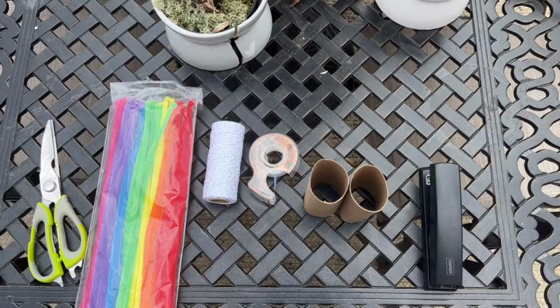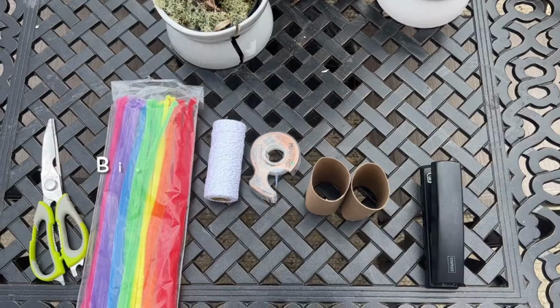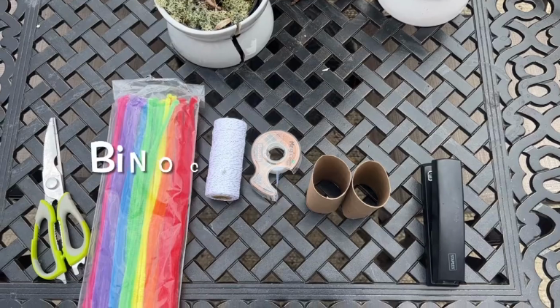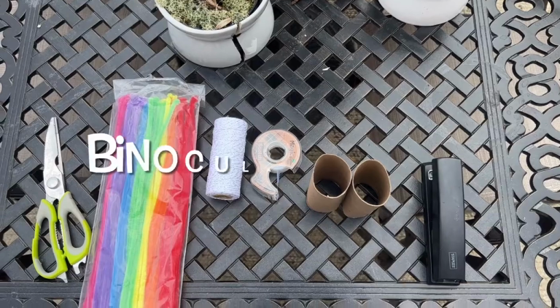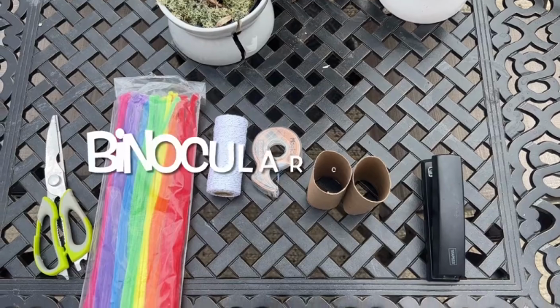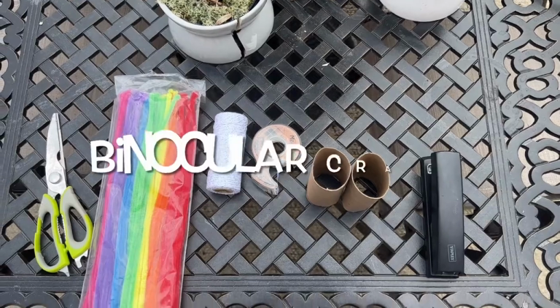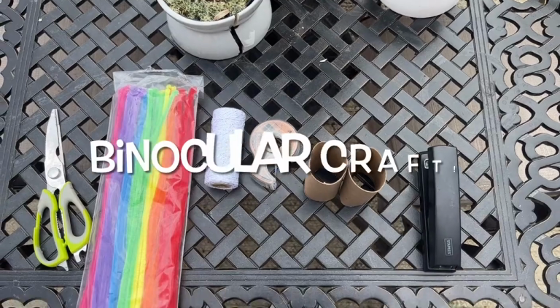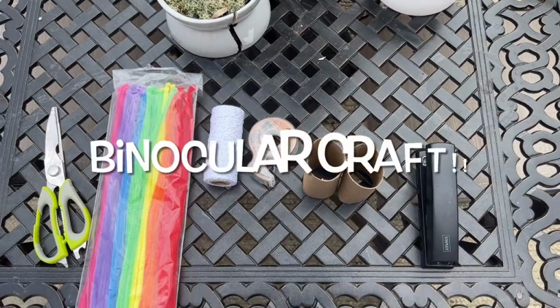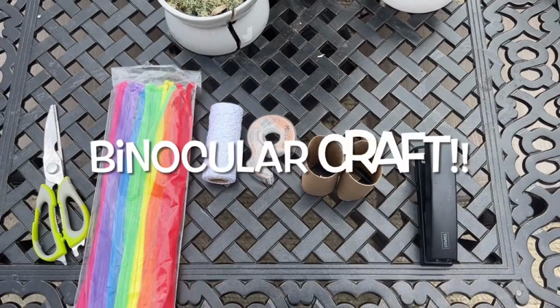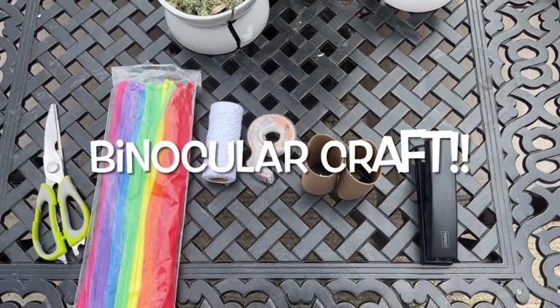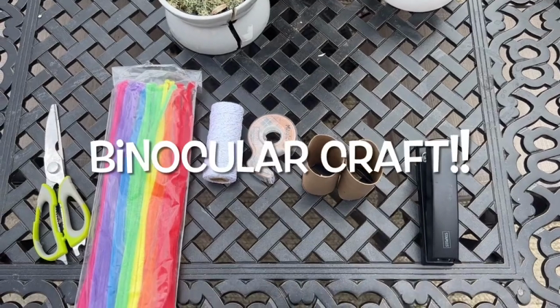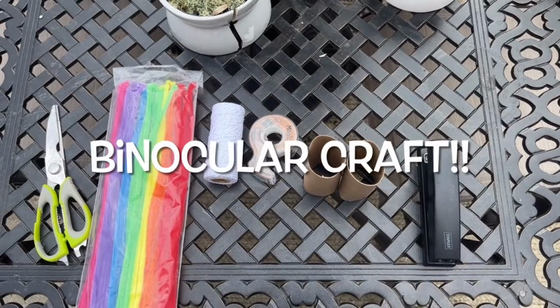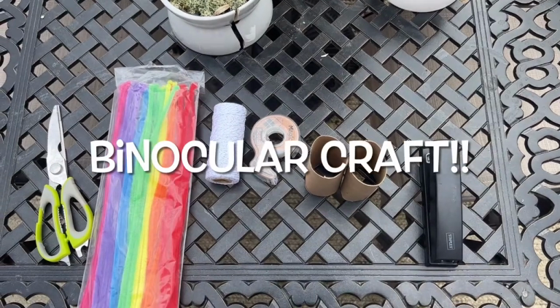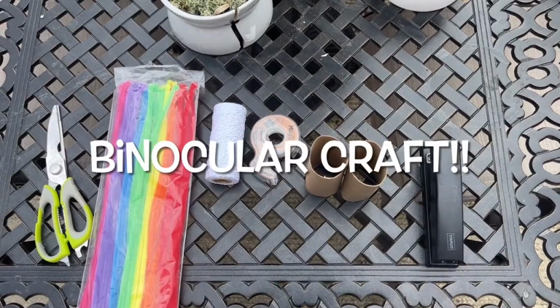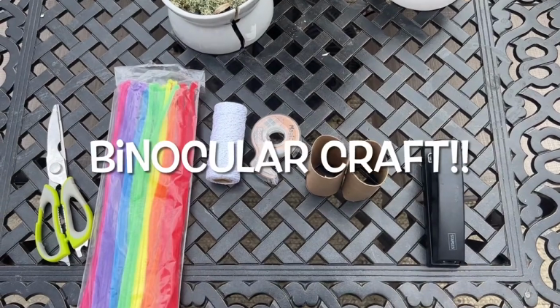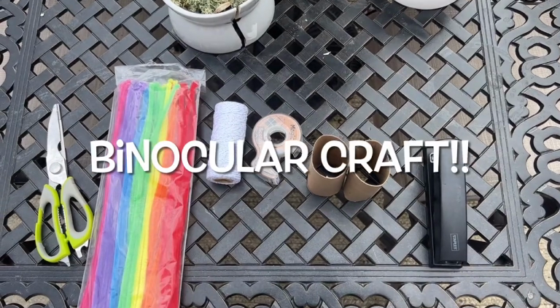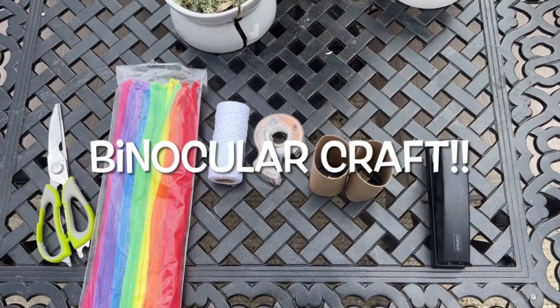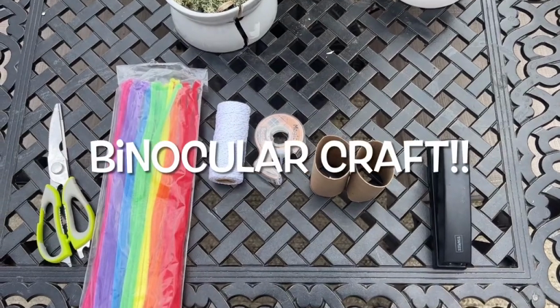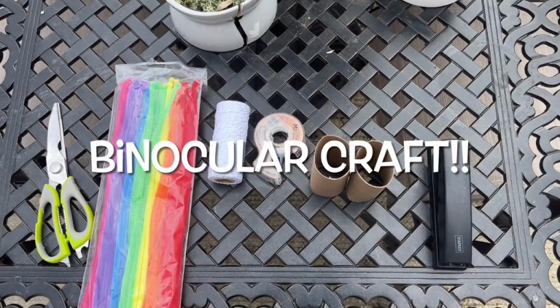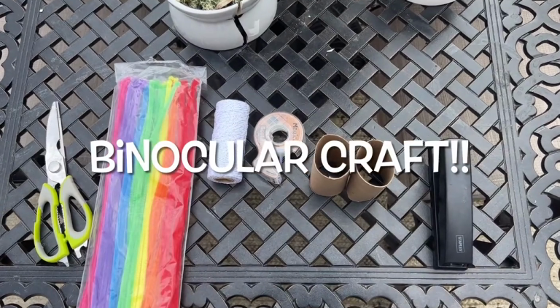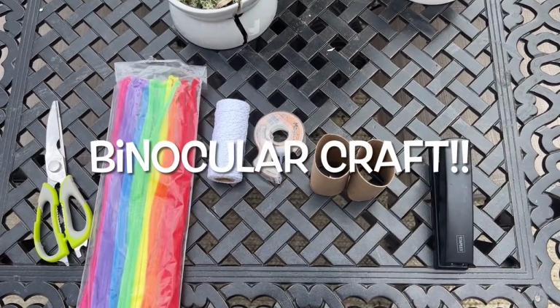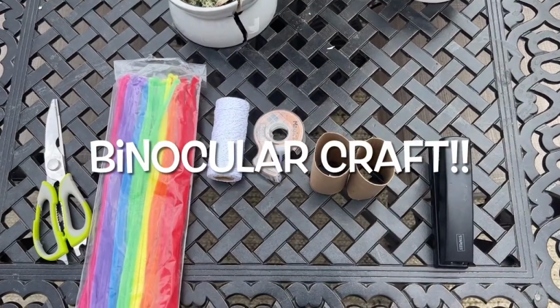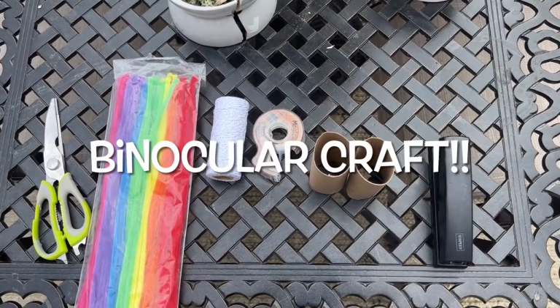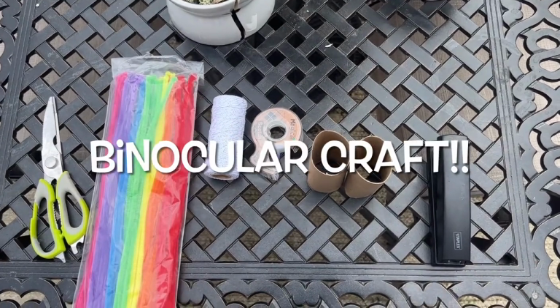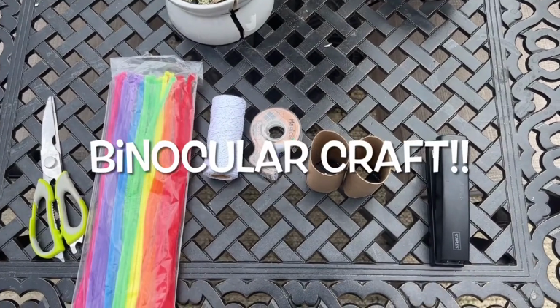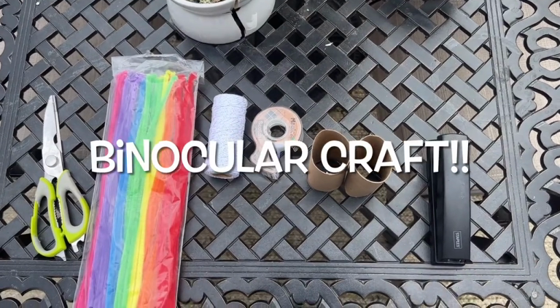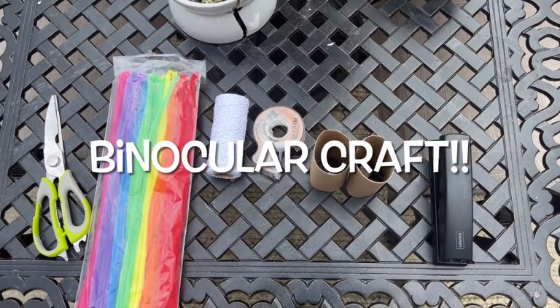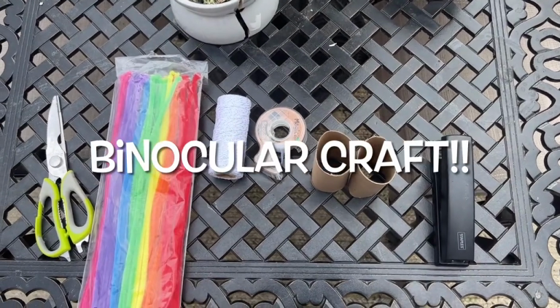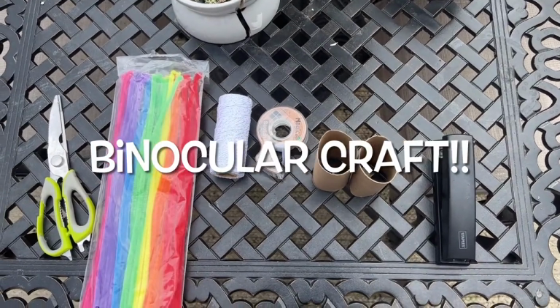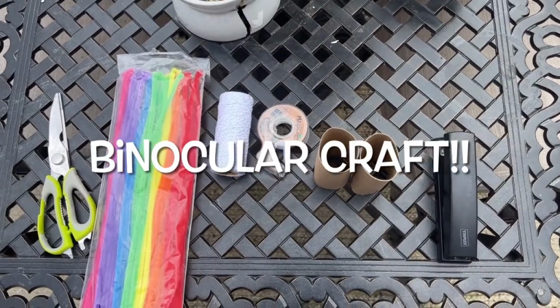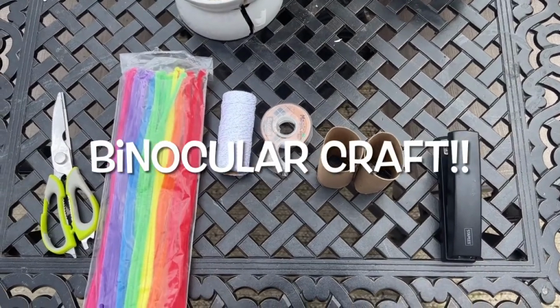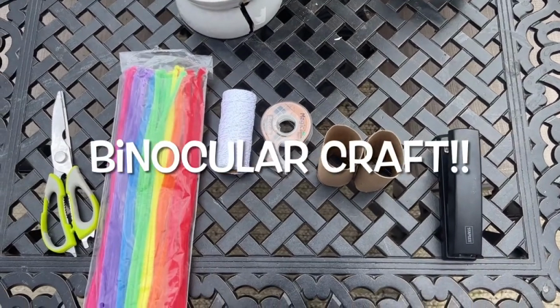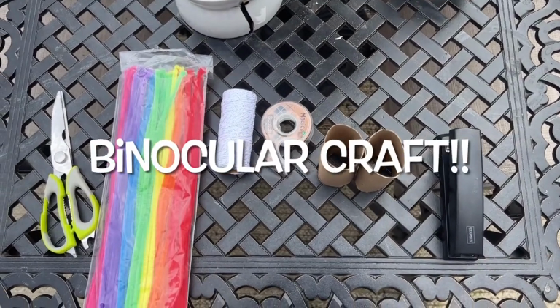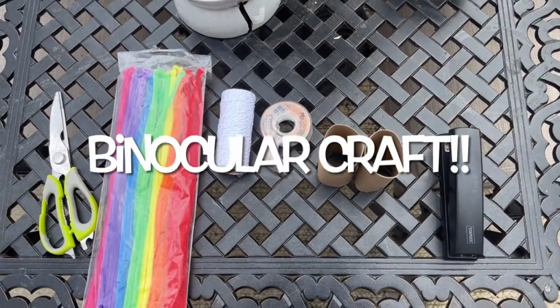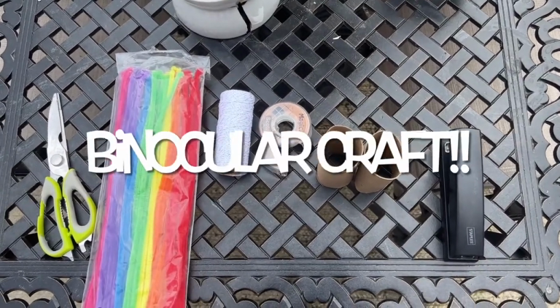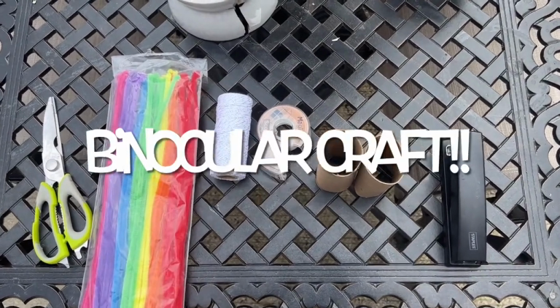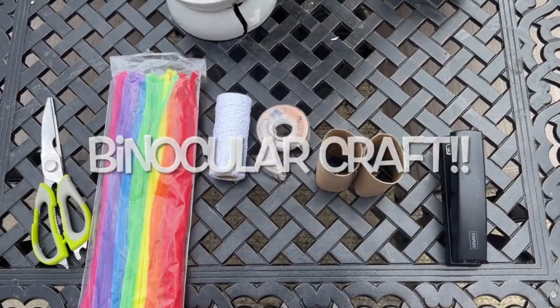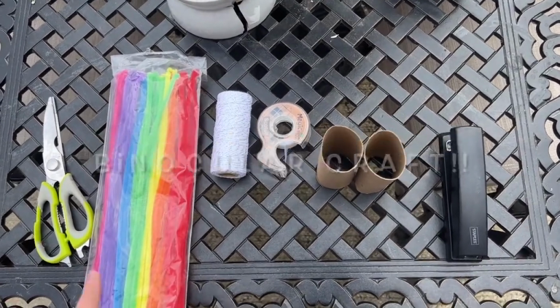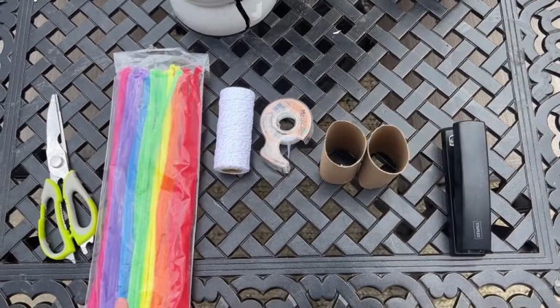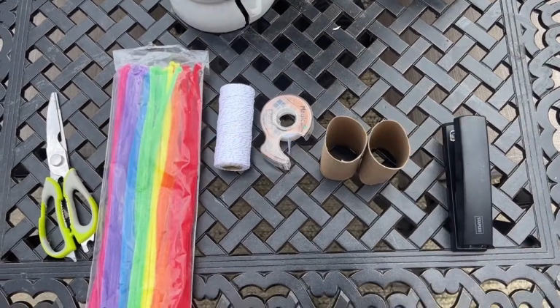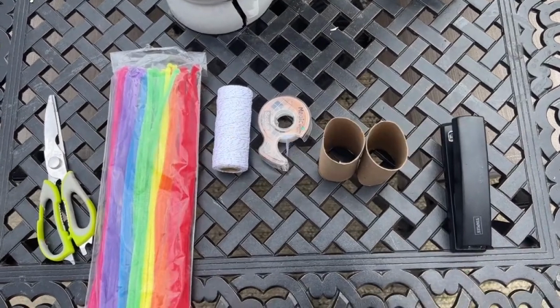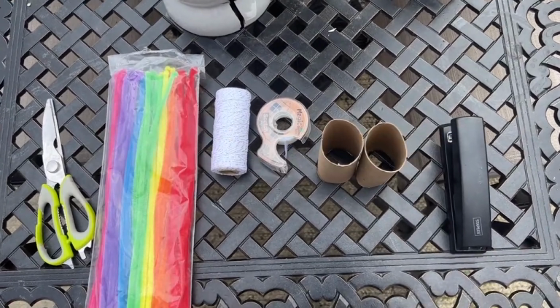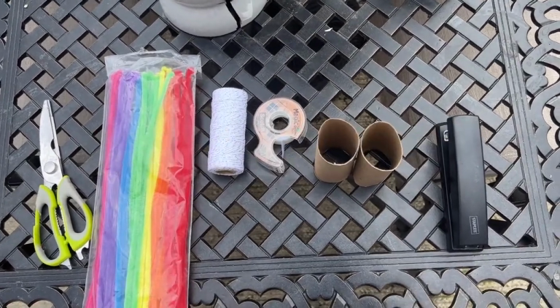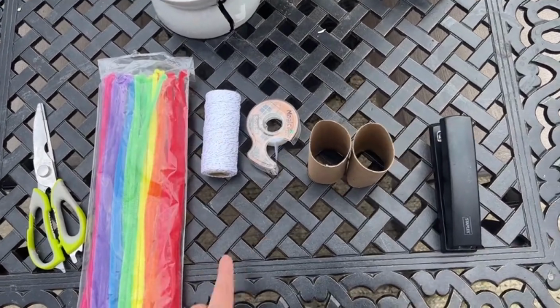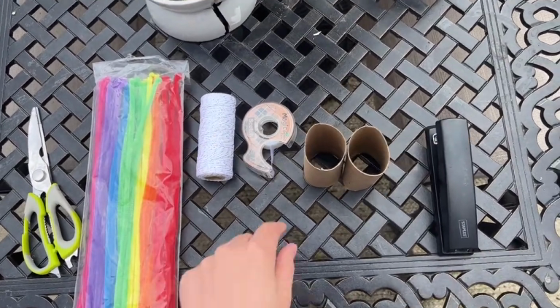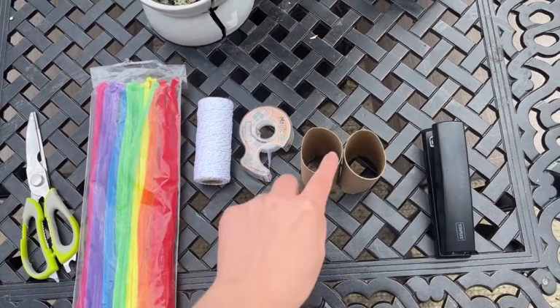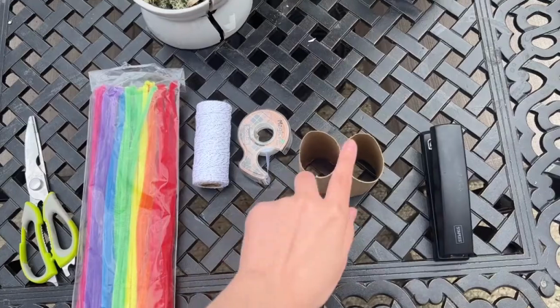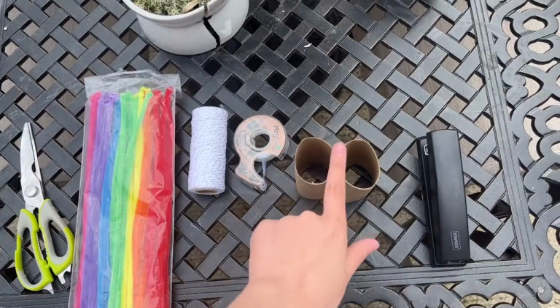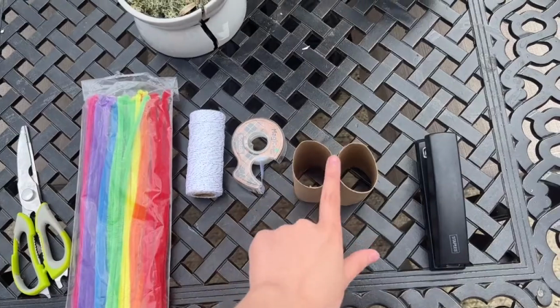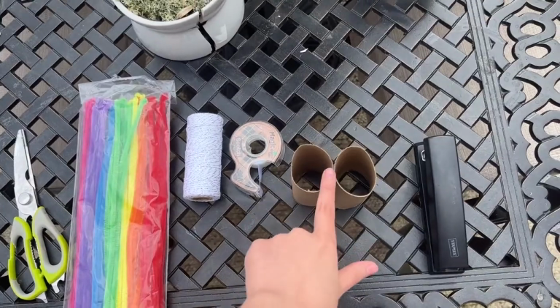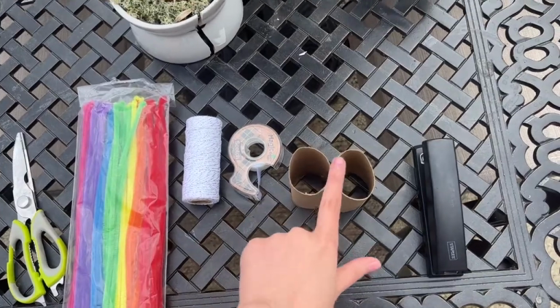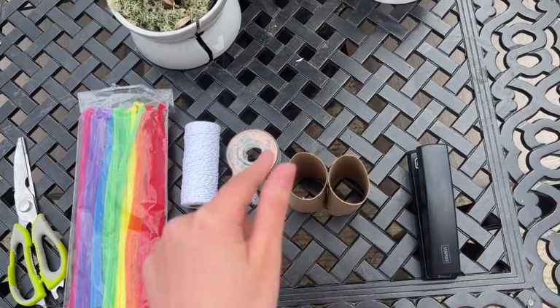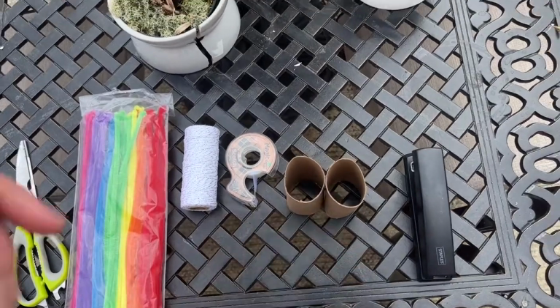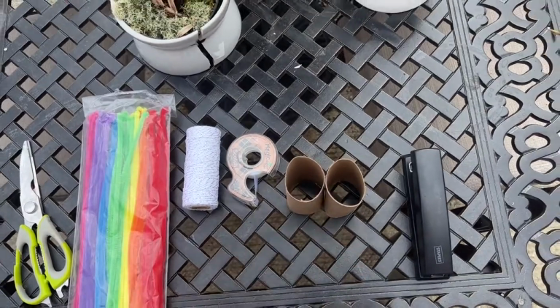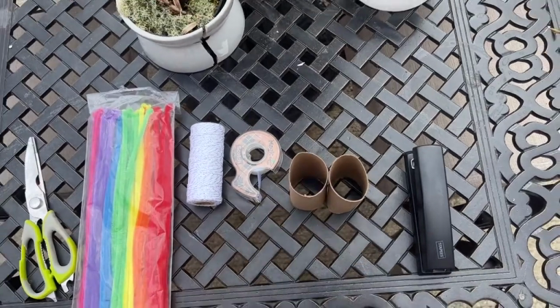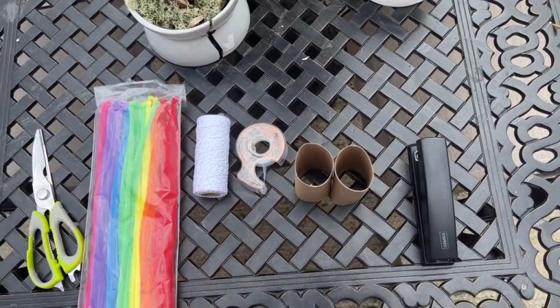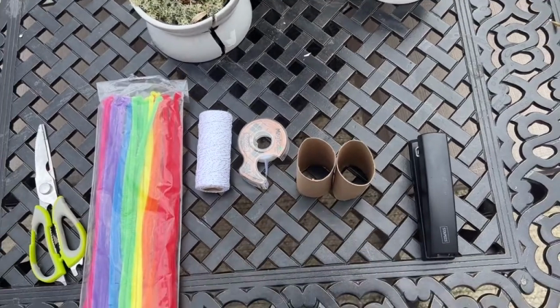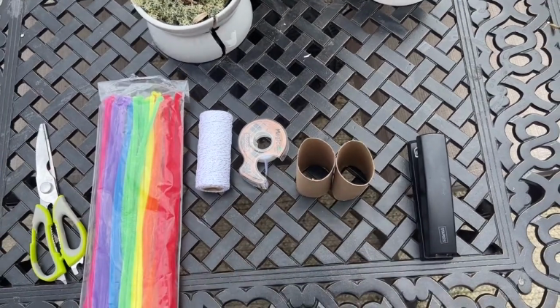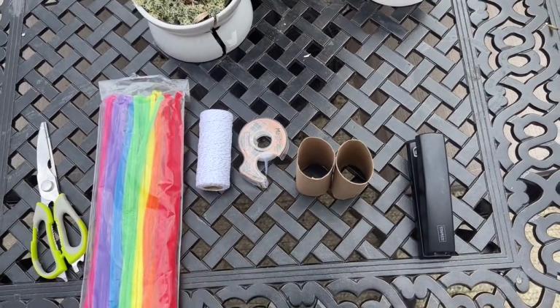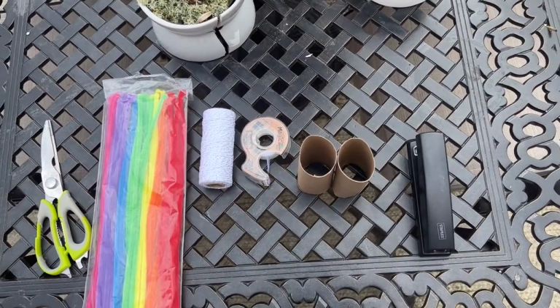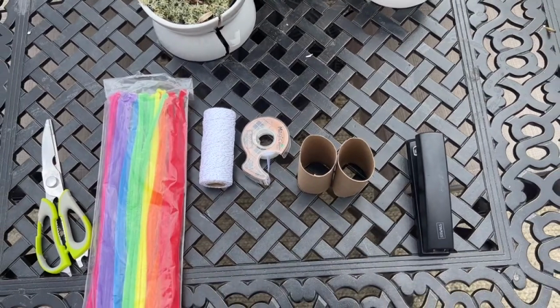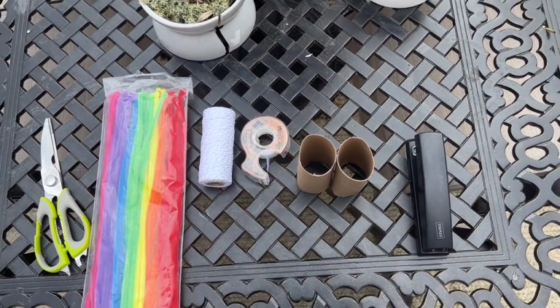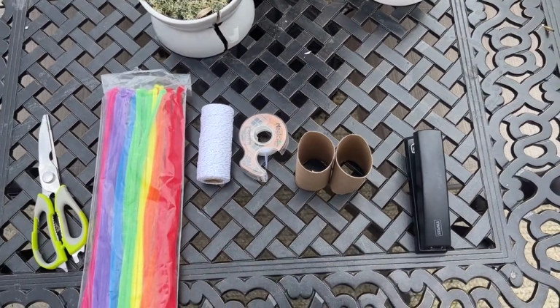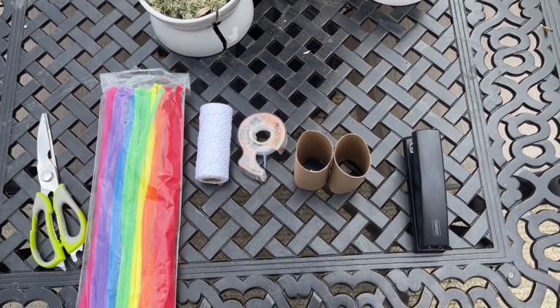Hello everyone! Today we're going to be making our craft and we're going to be stapling these two toilet paper rolls together.